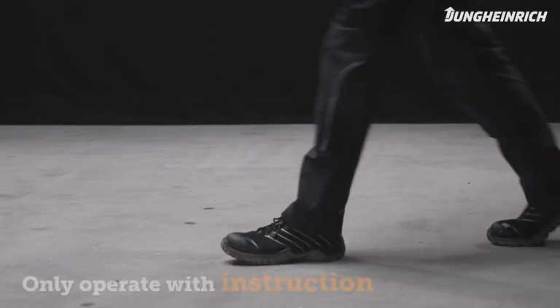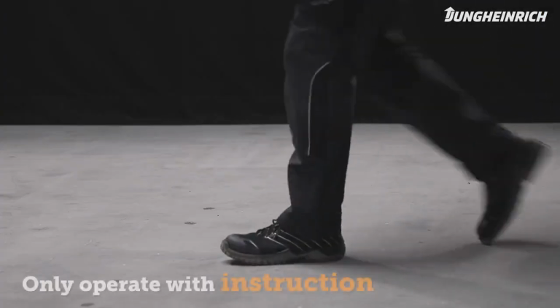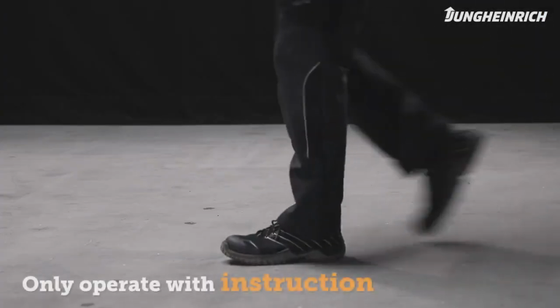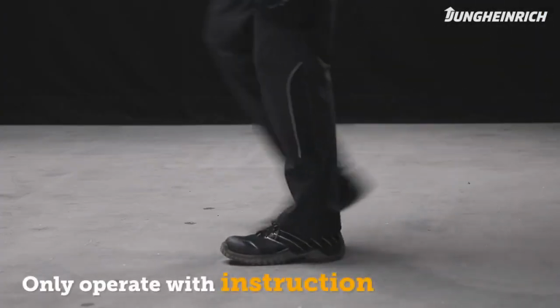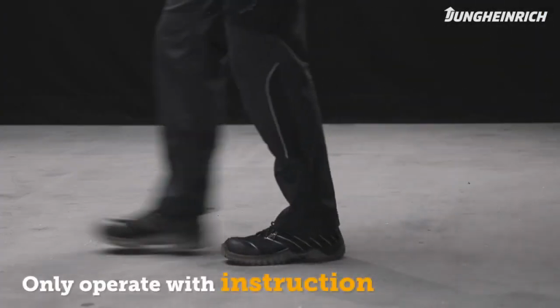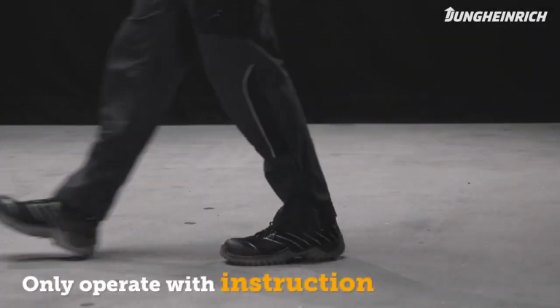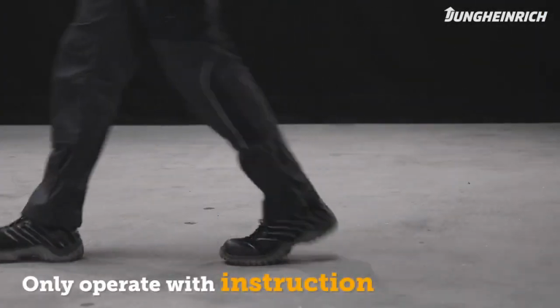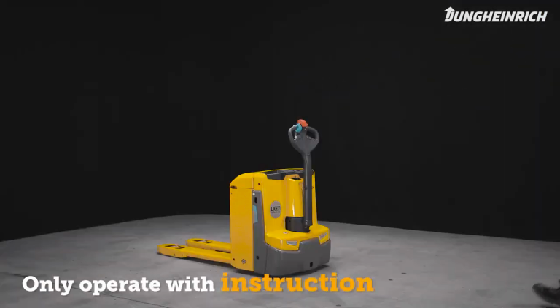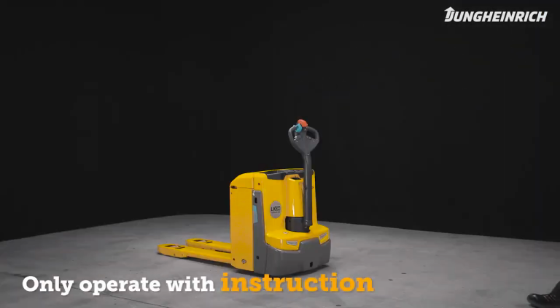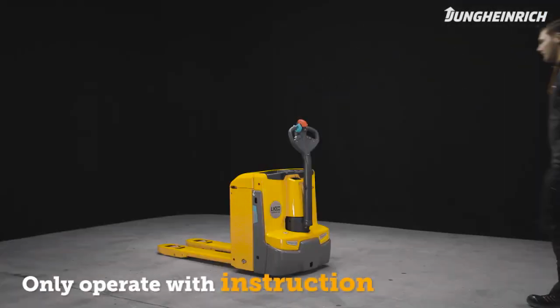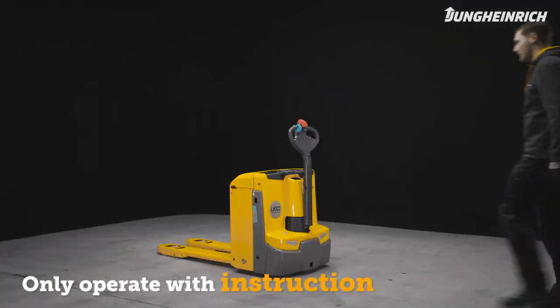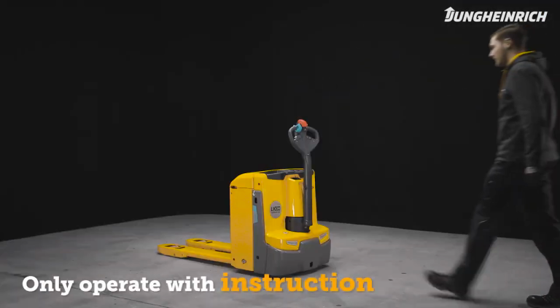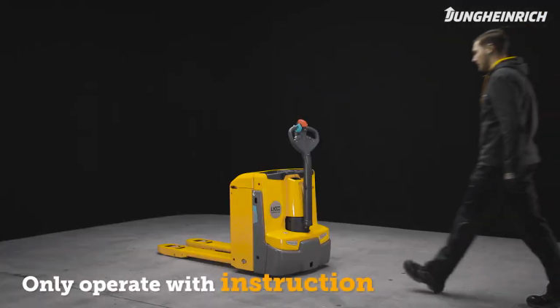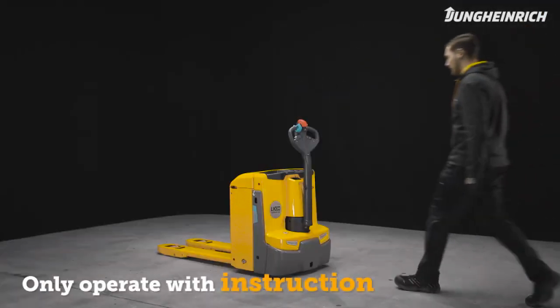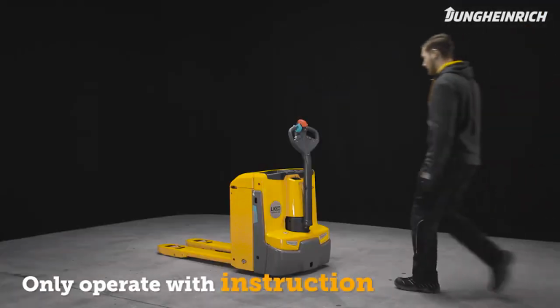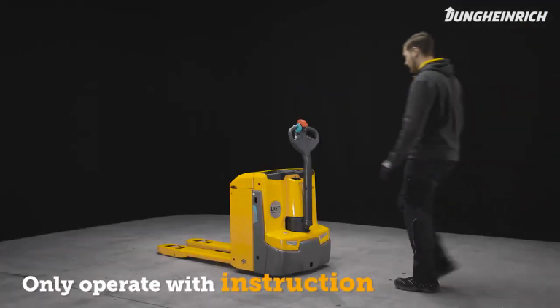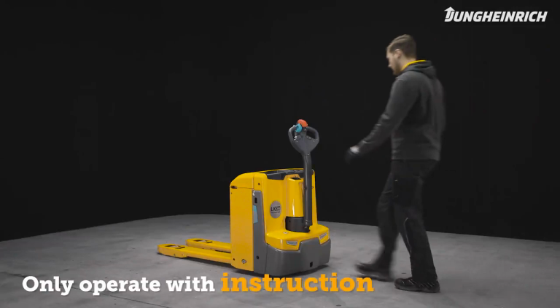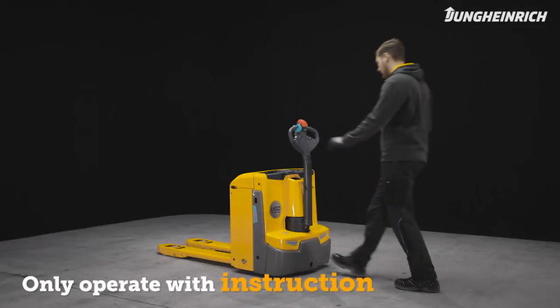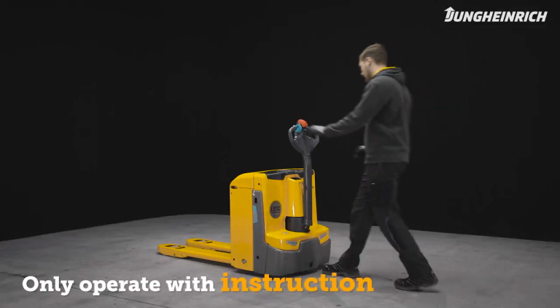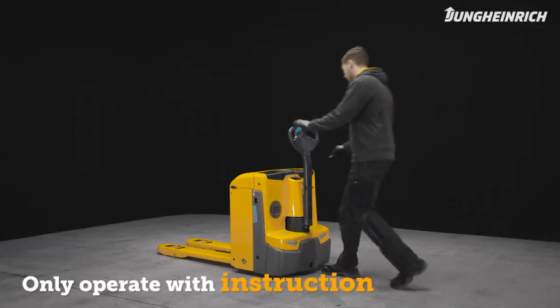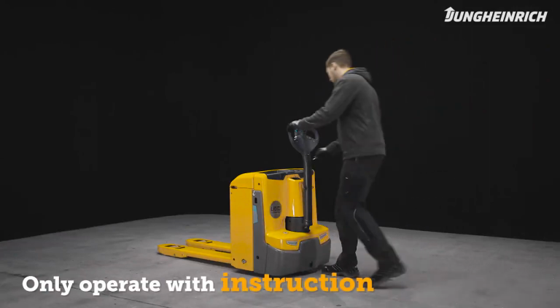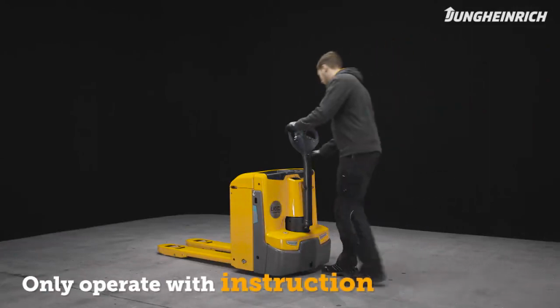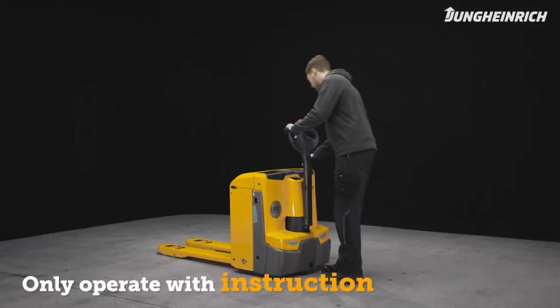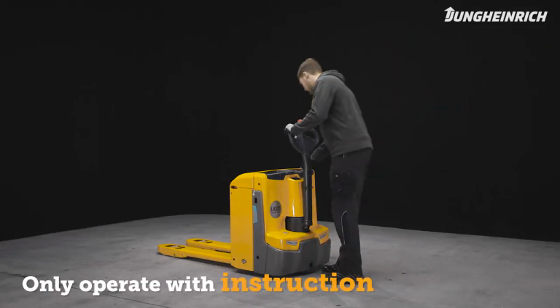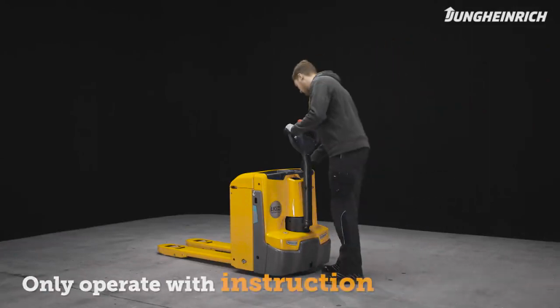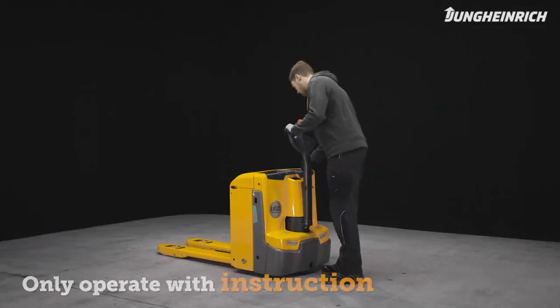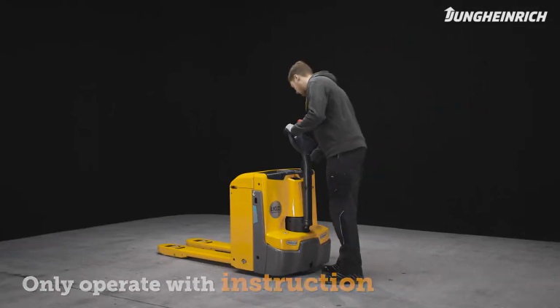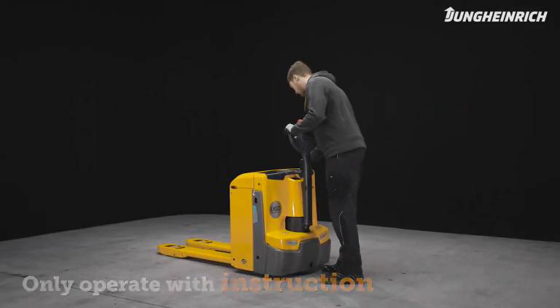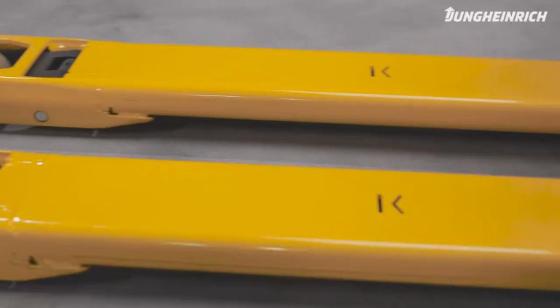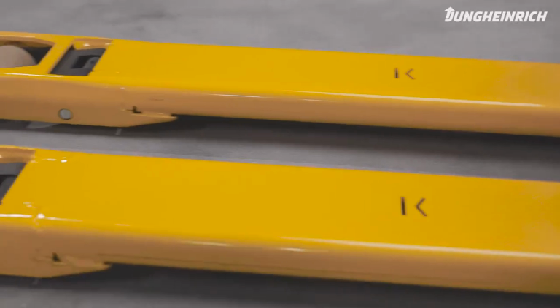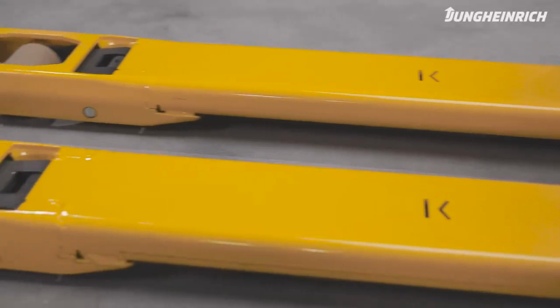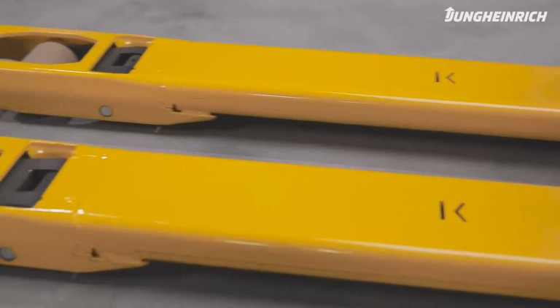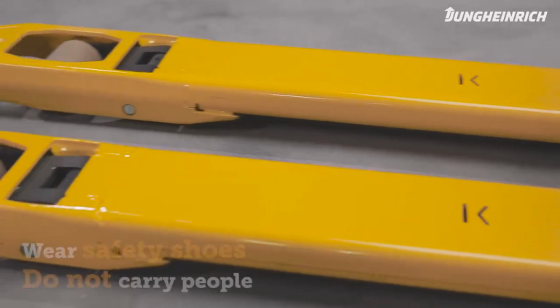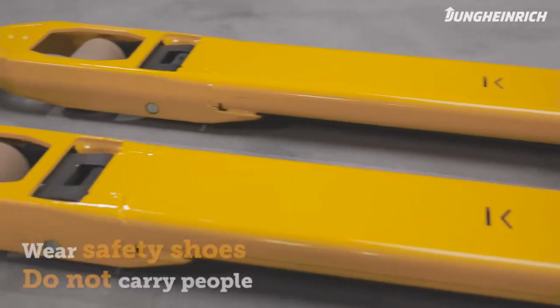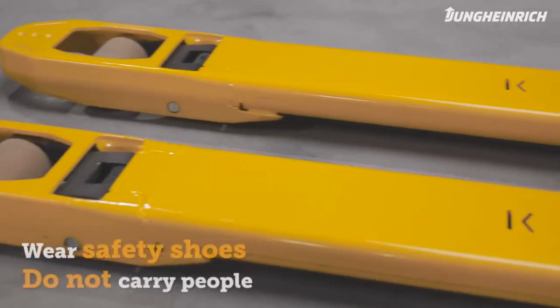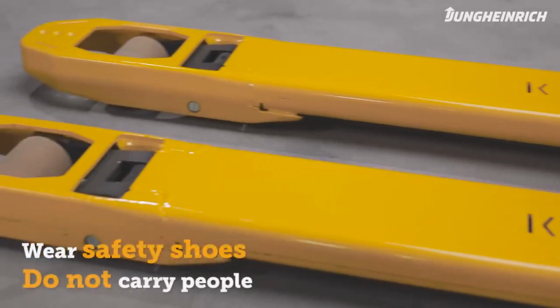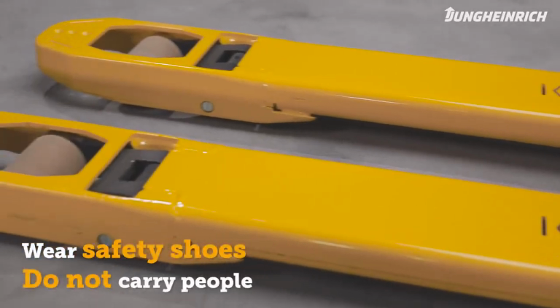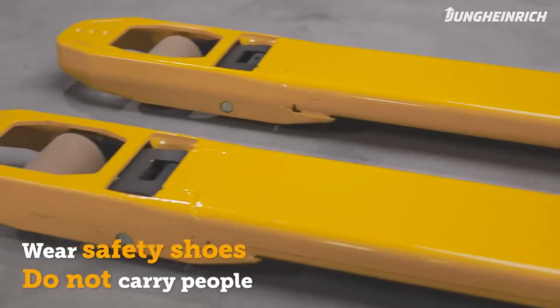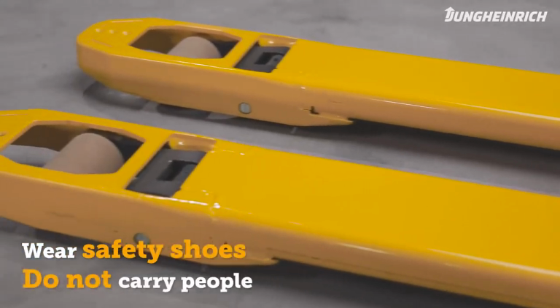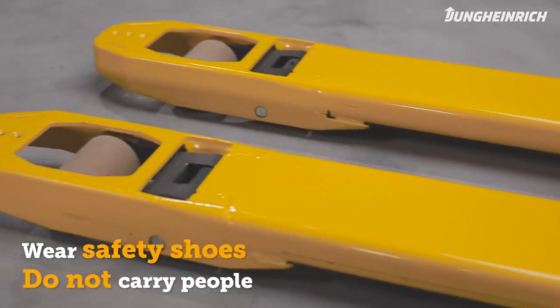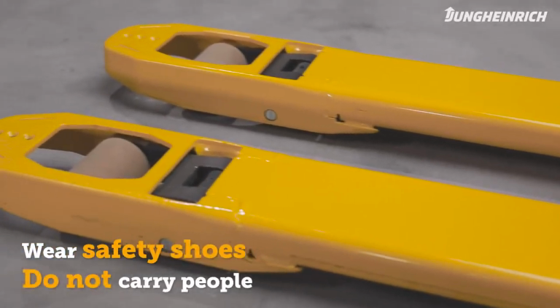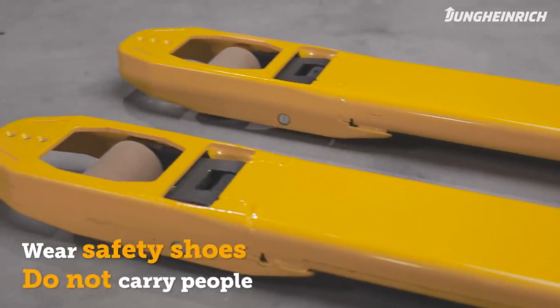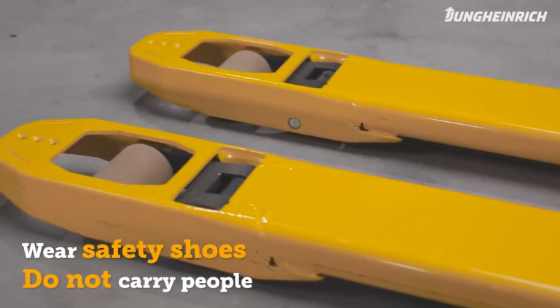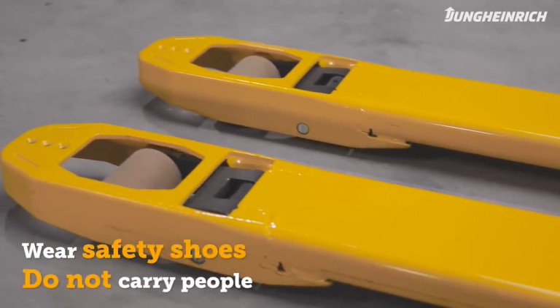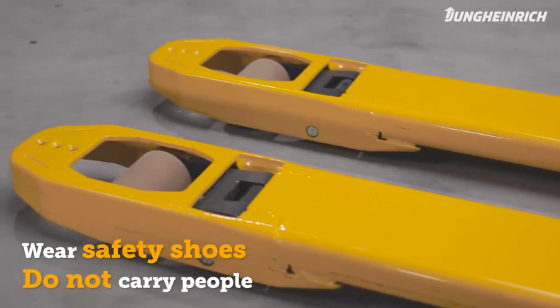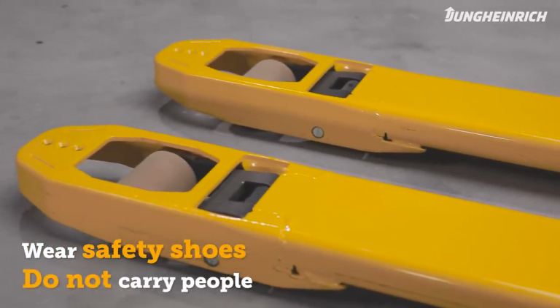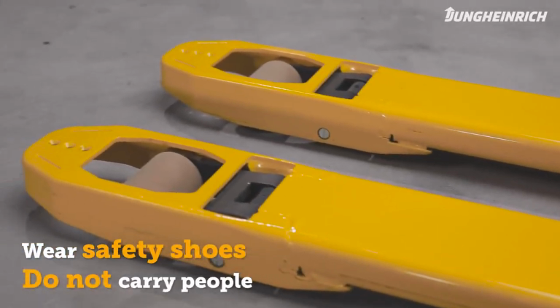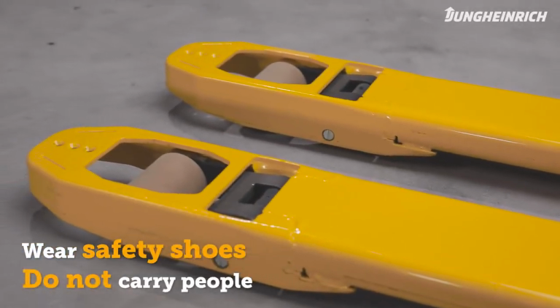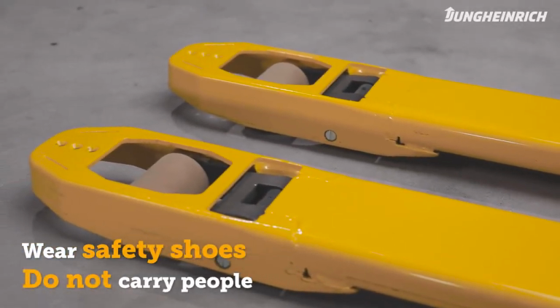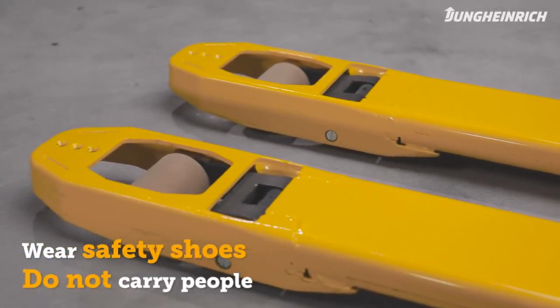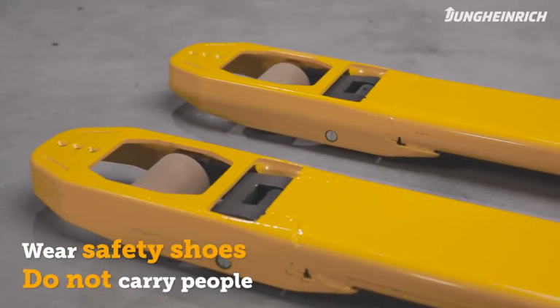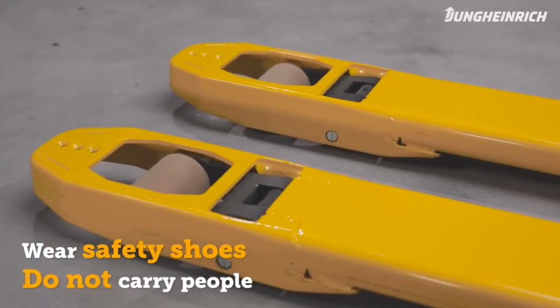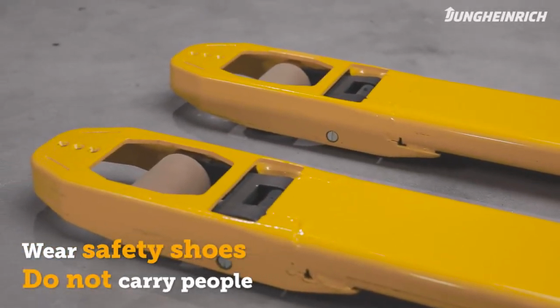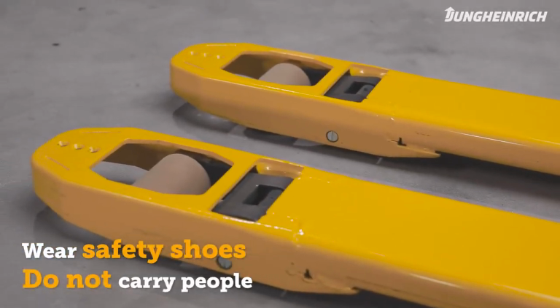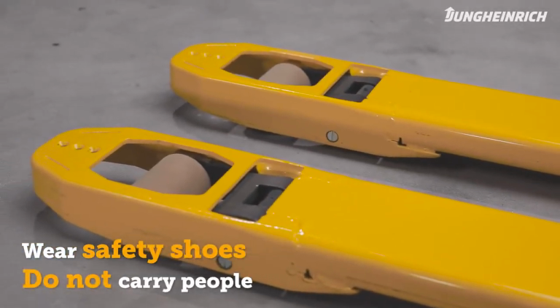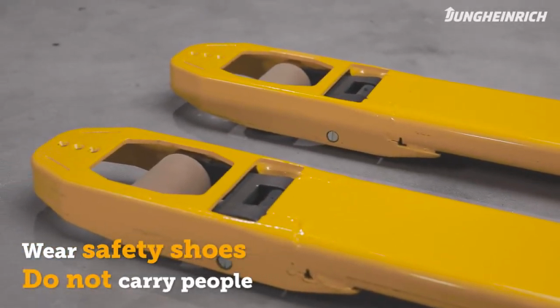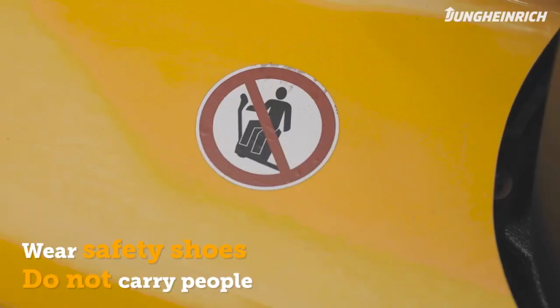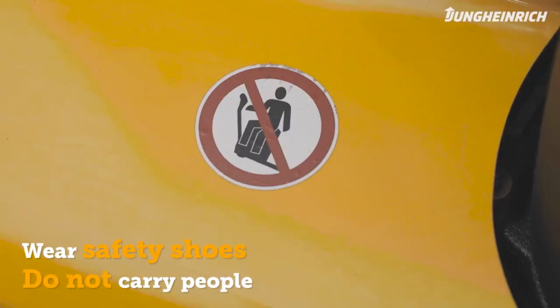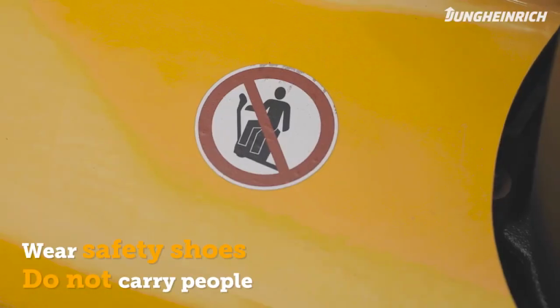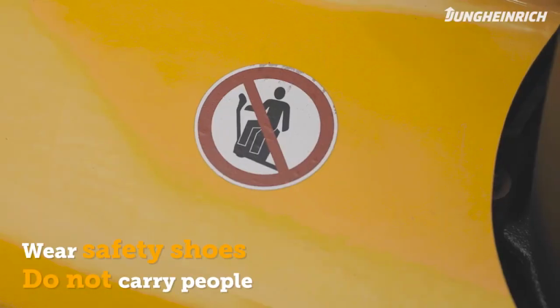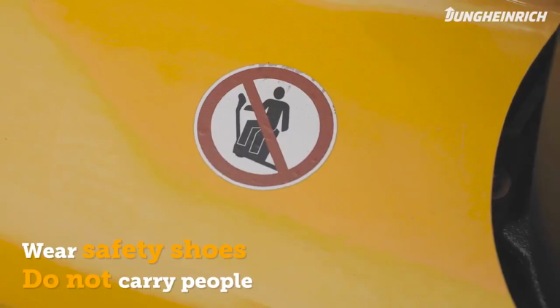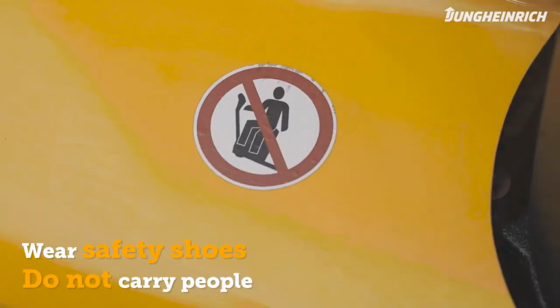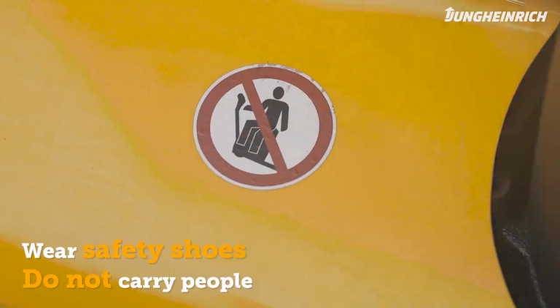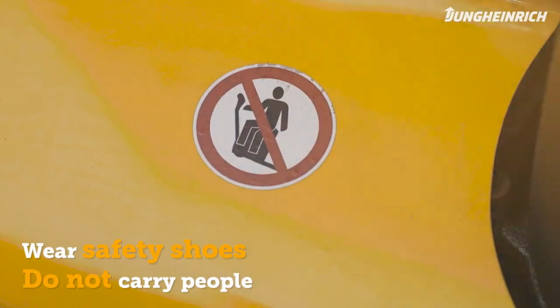Only trained persons with safety shoes are allowed to operate the pallet truck. Do not carry people on the forks.